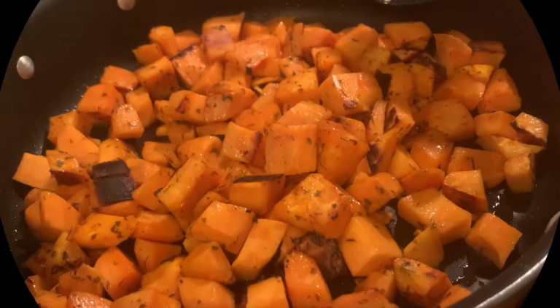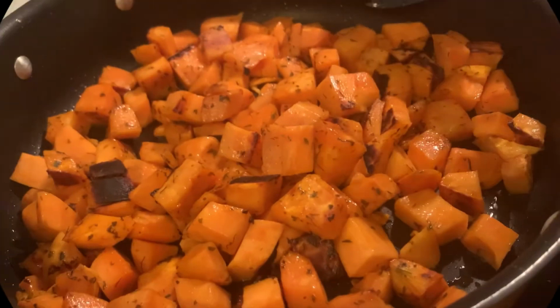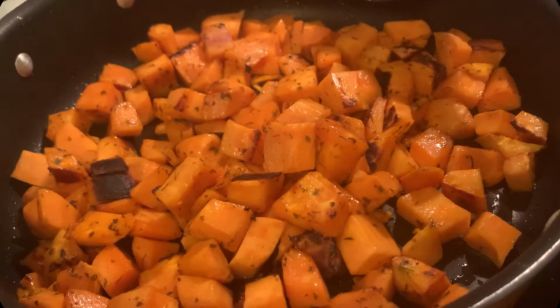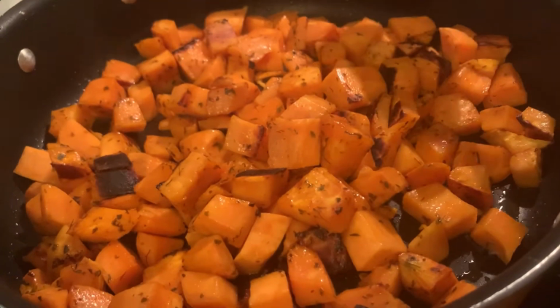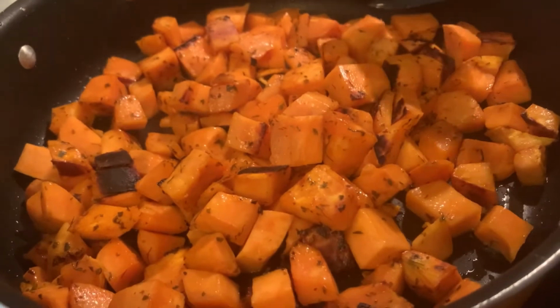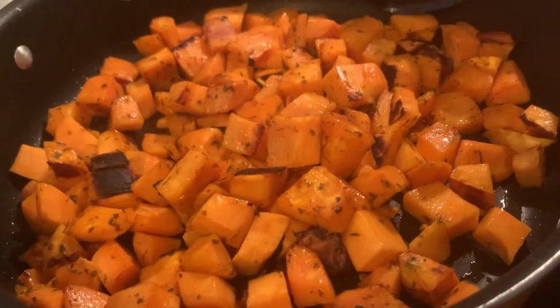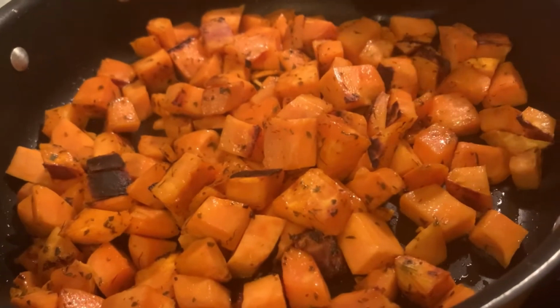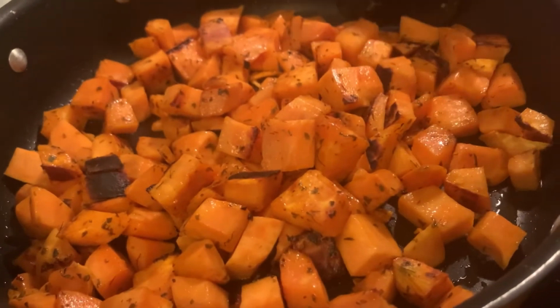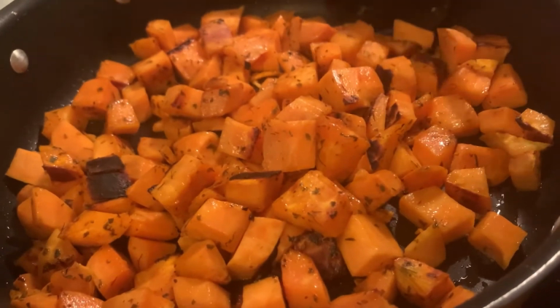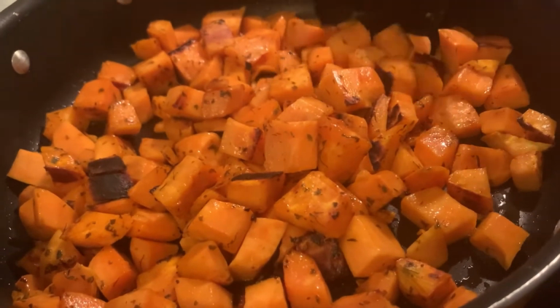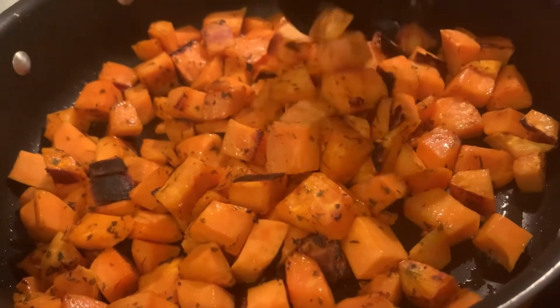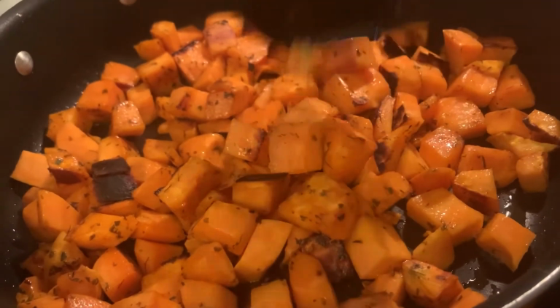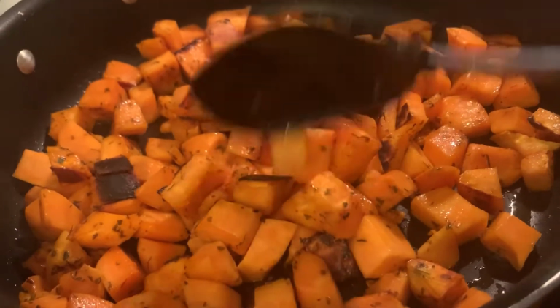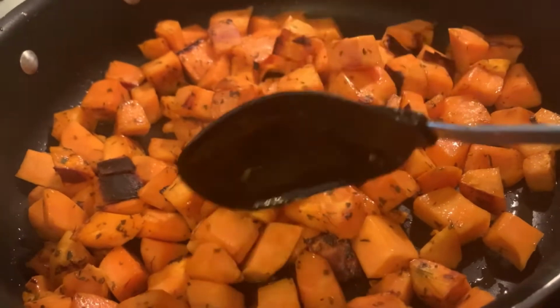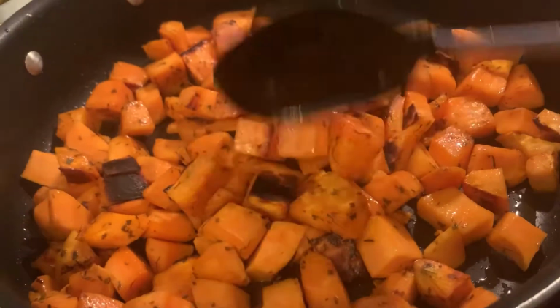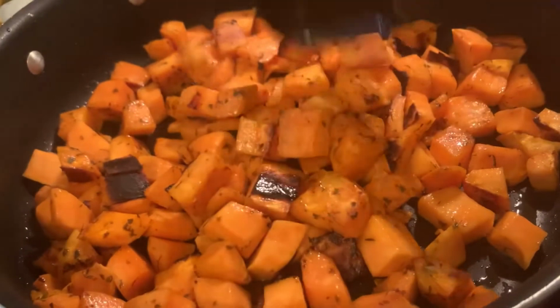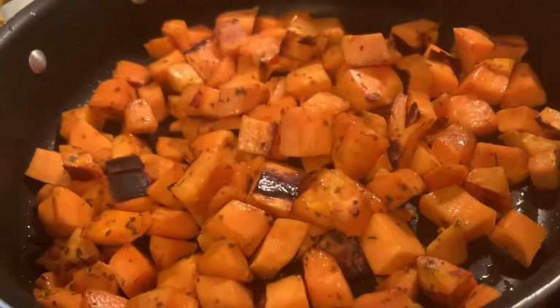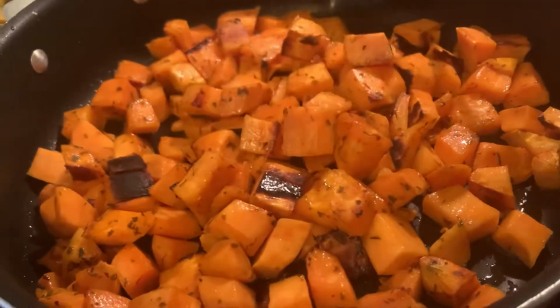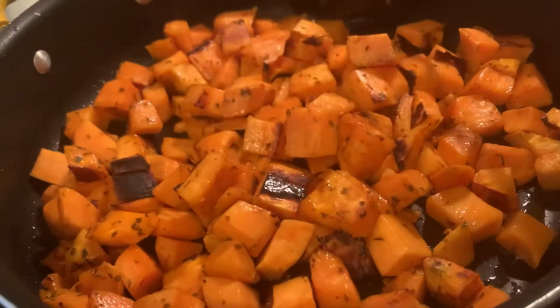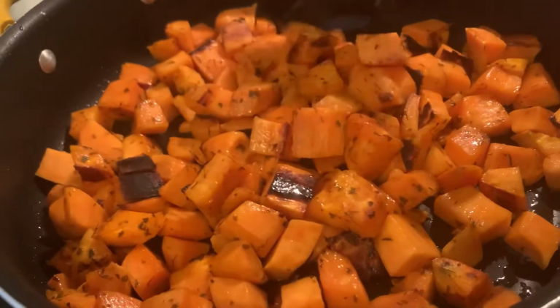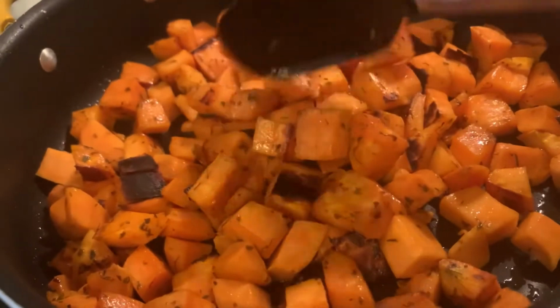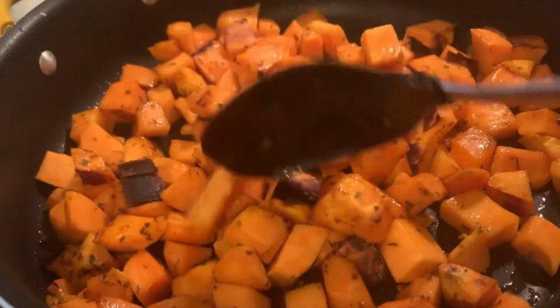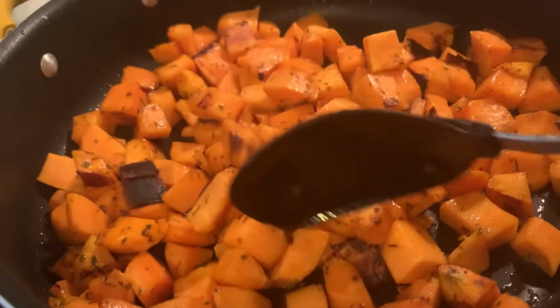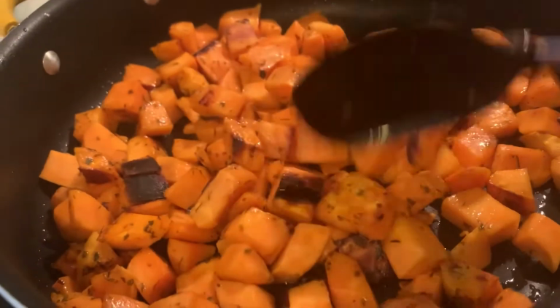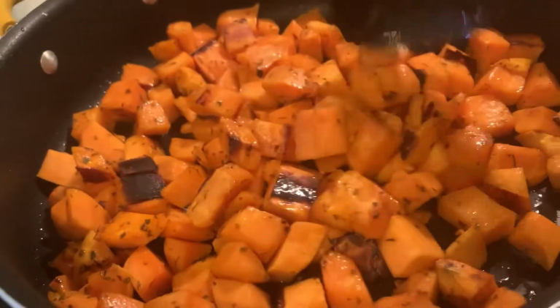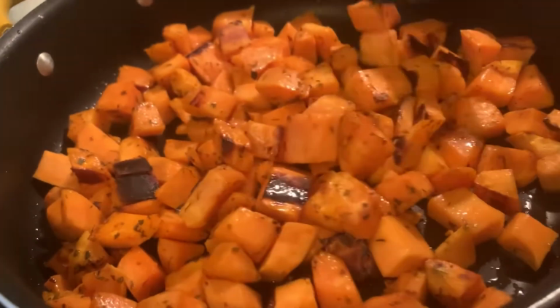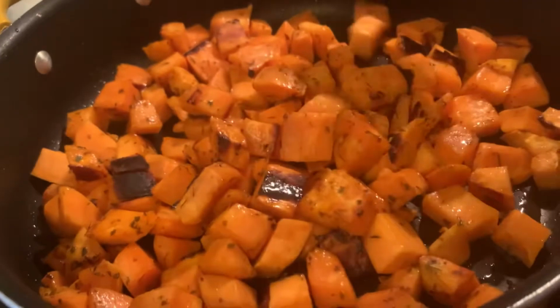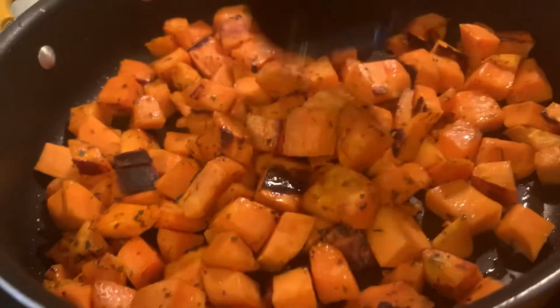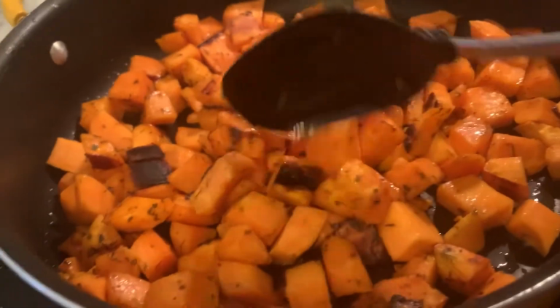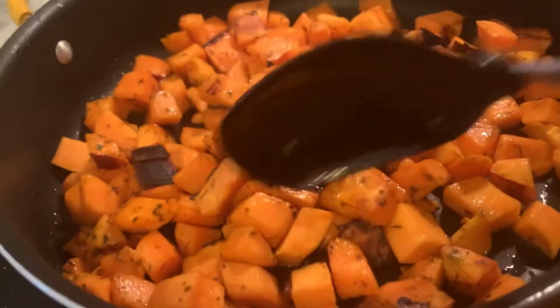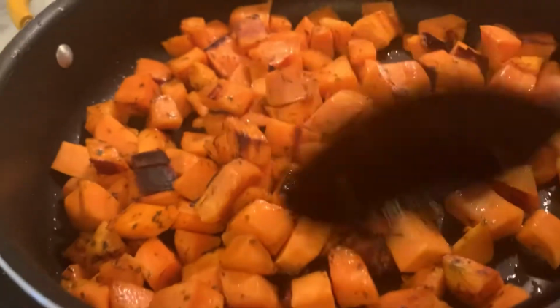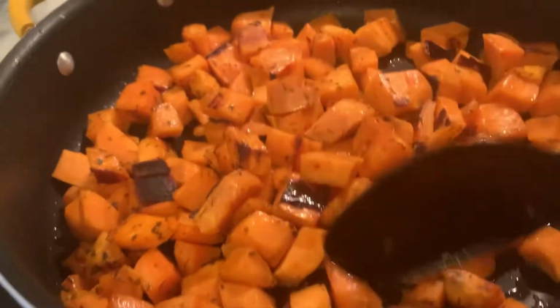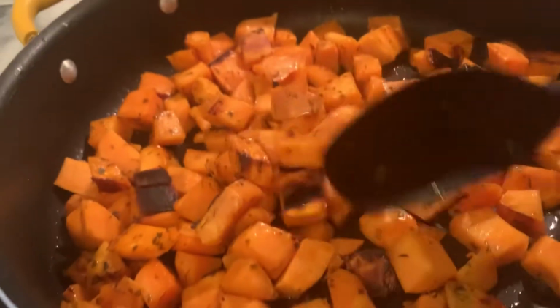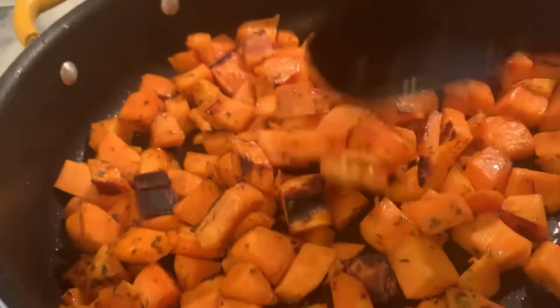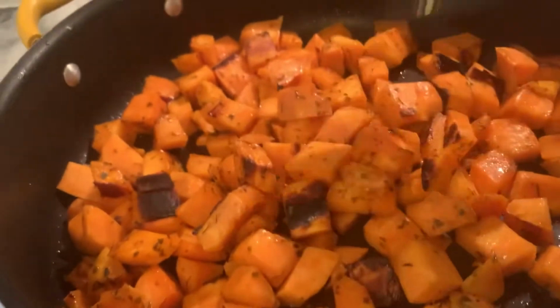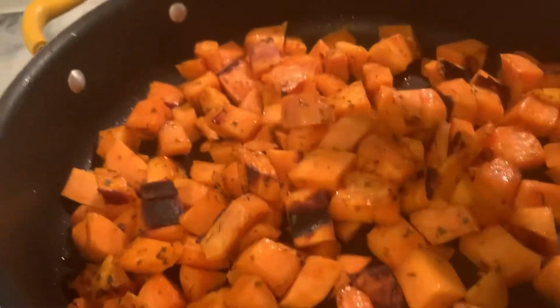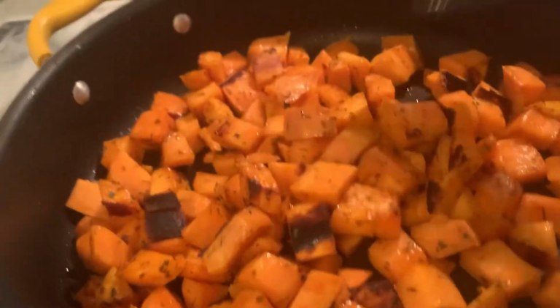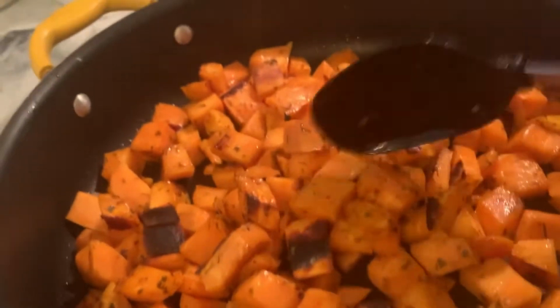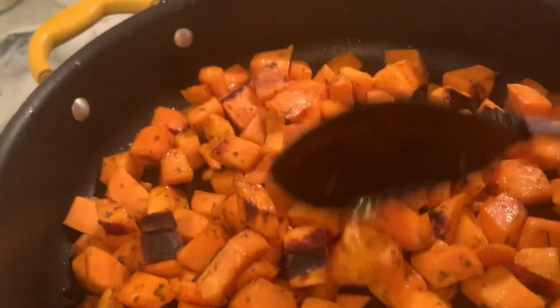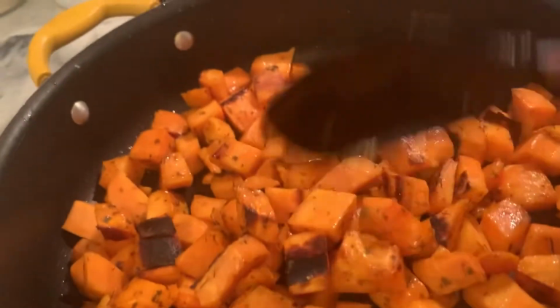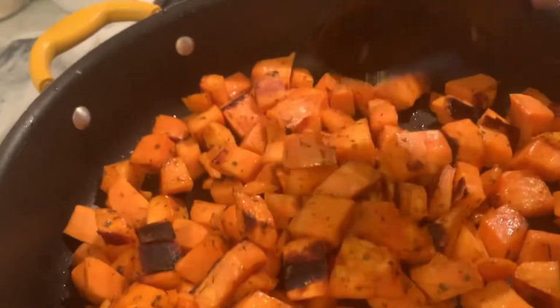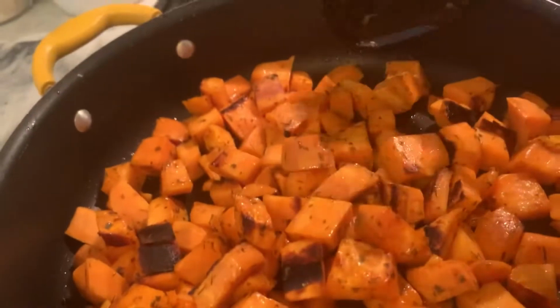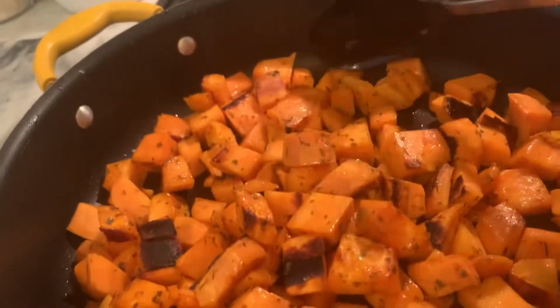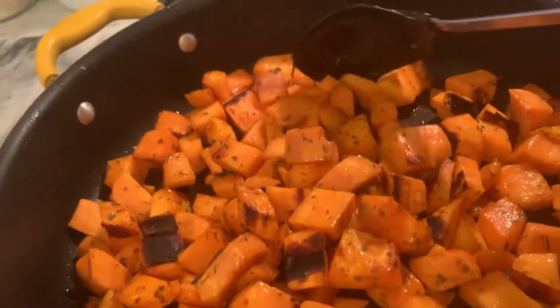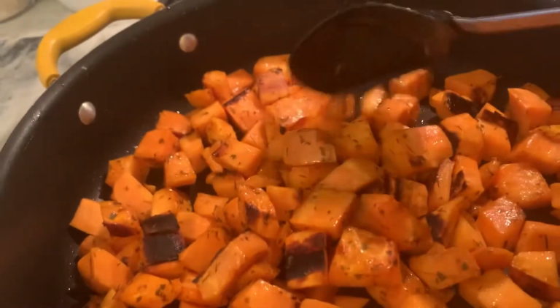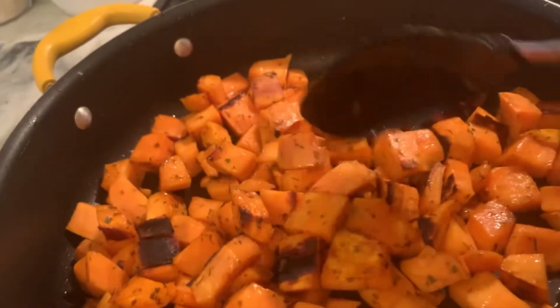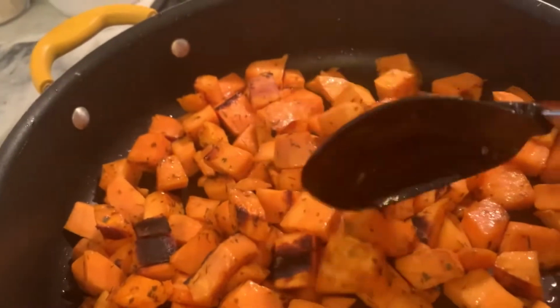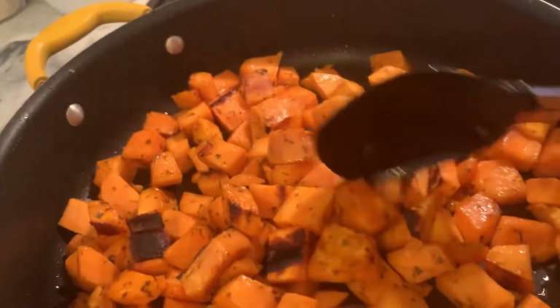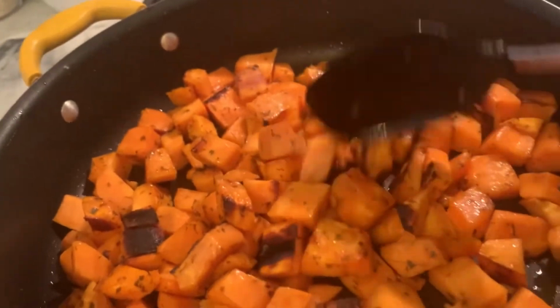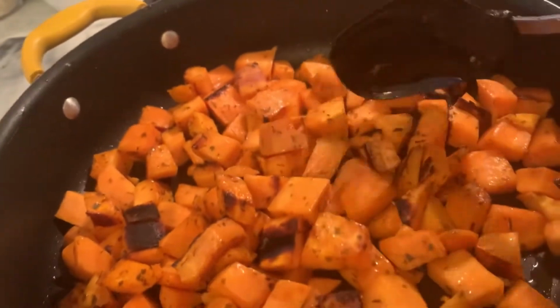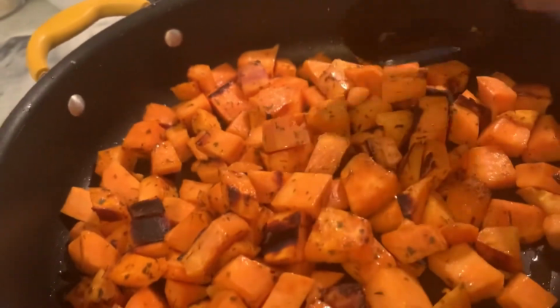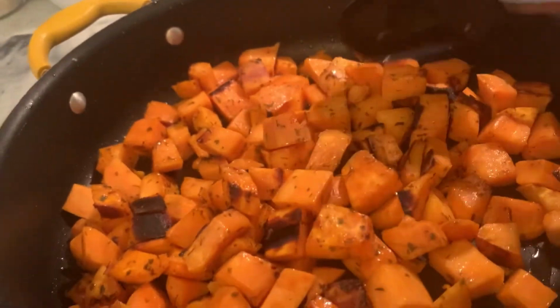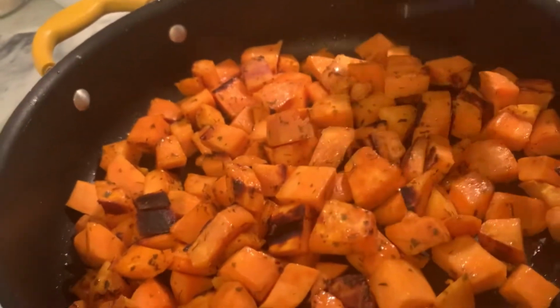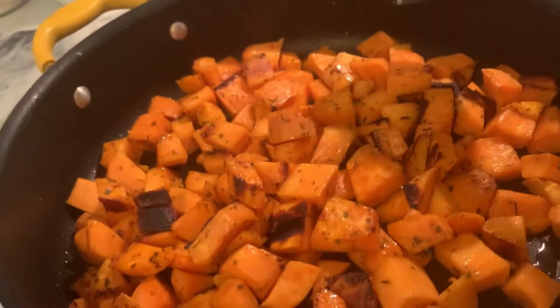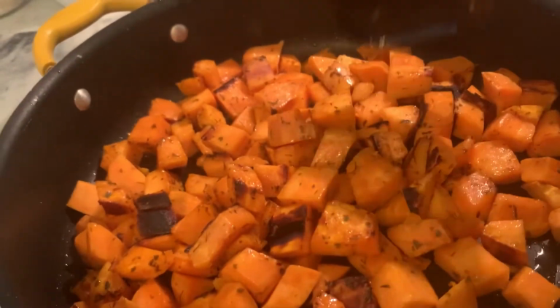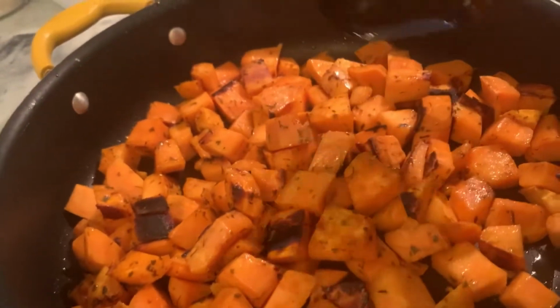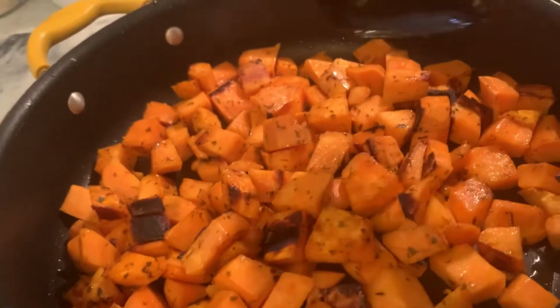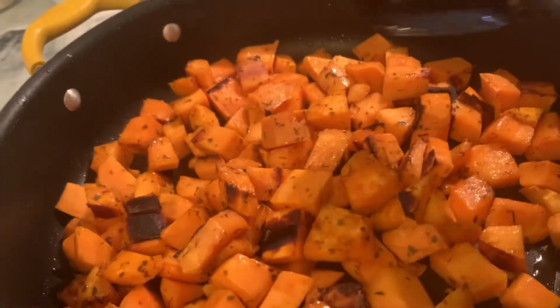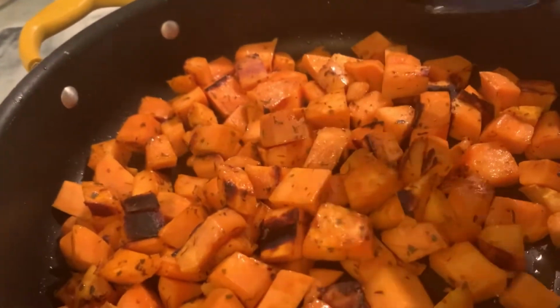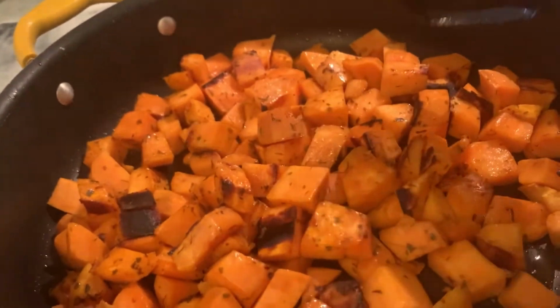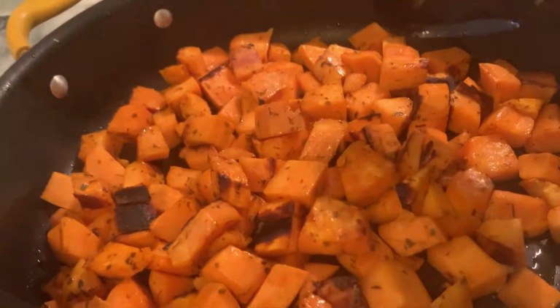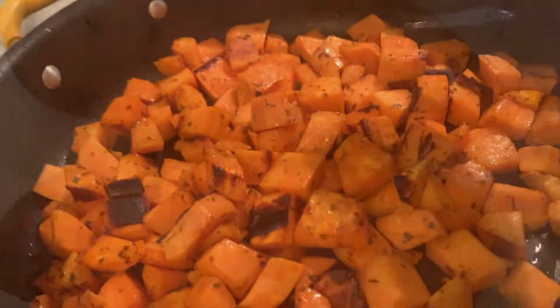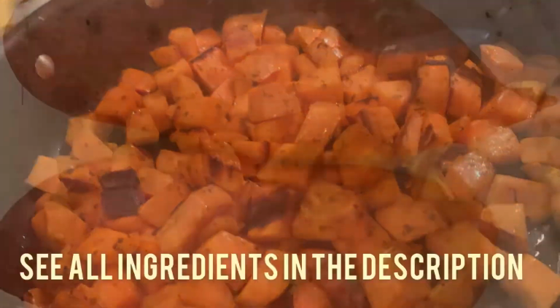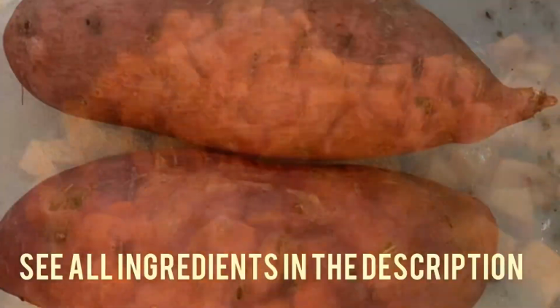Hello, Salaam. Well, let's make sweet potatoes in a skillet or frying pan.